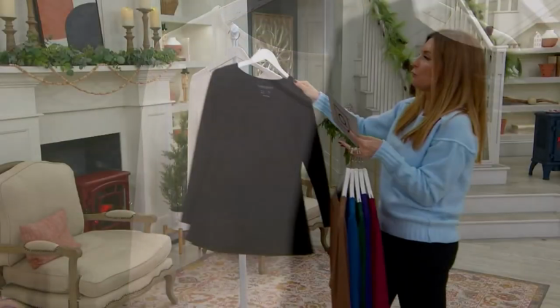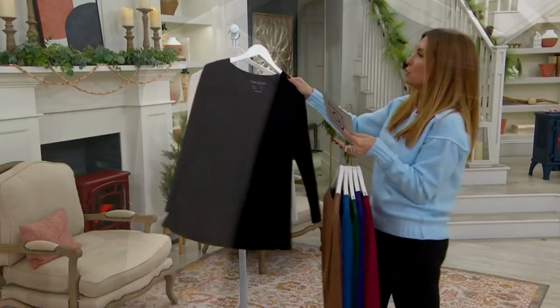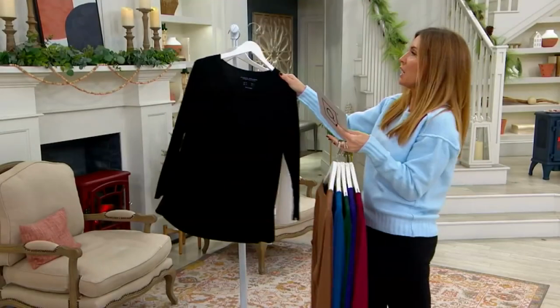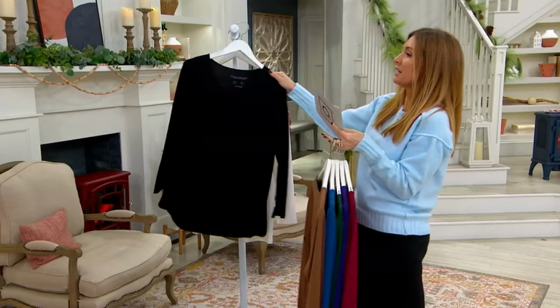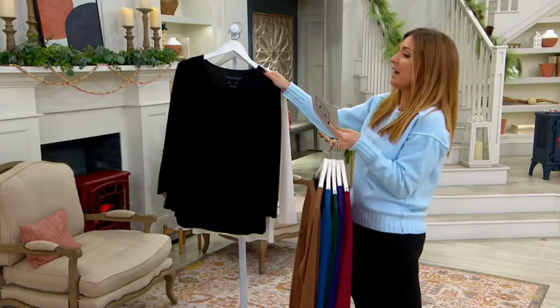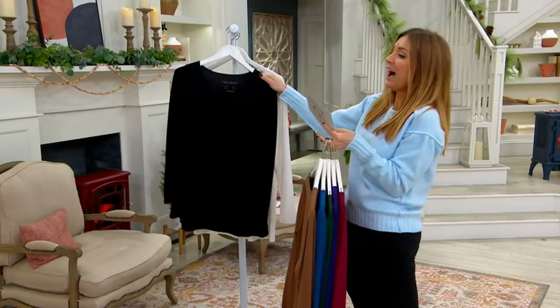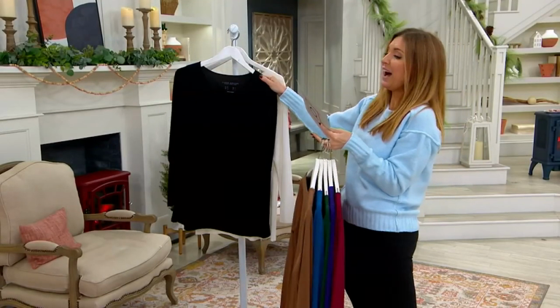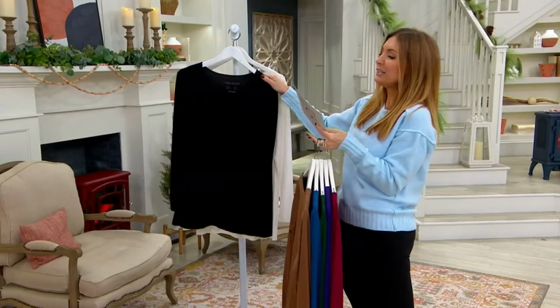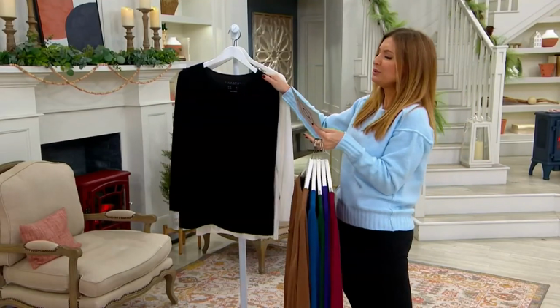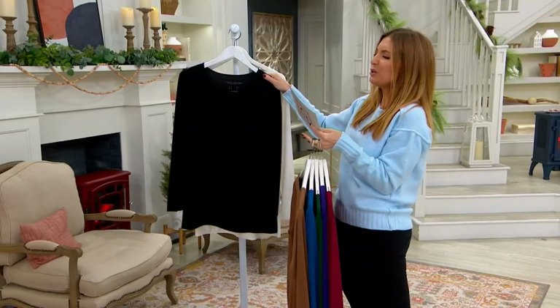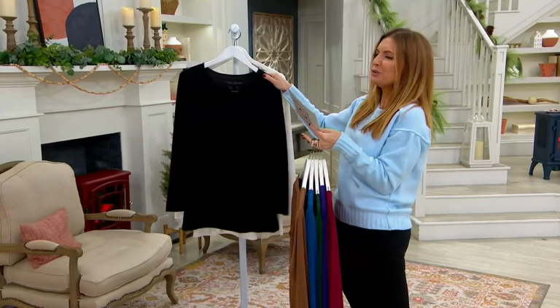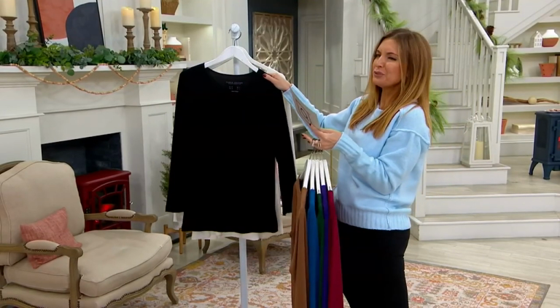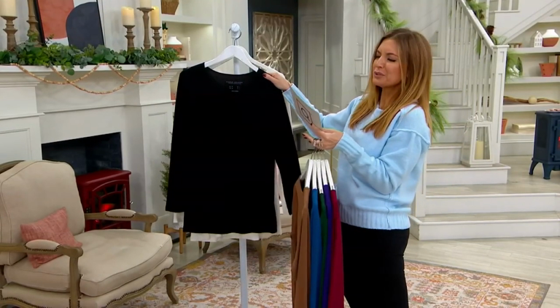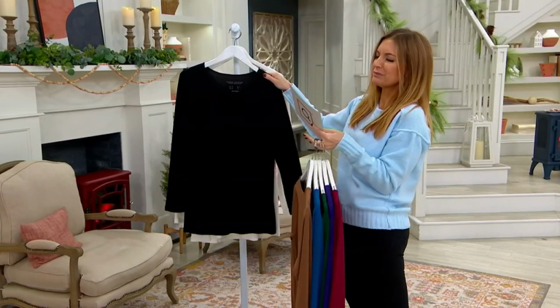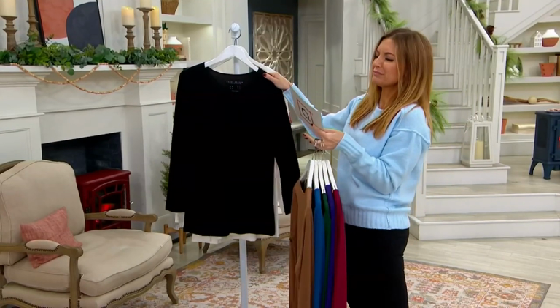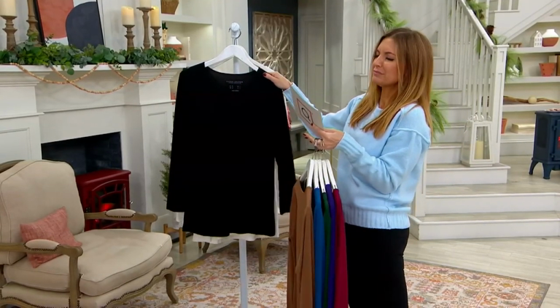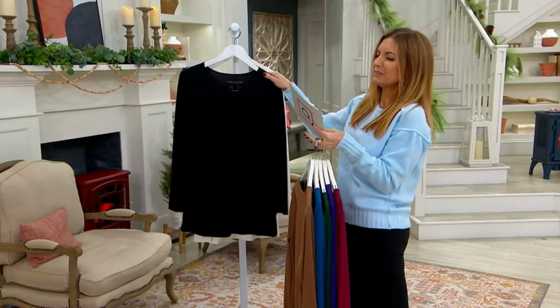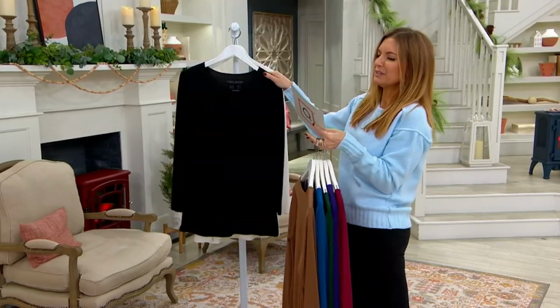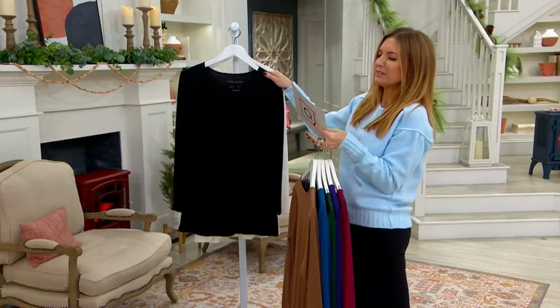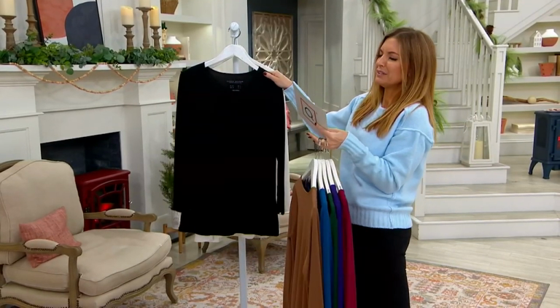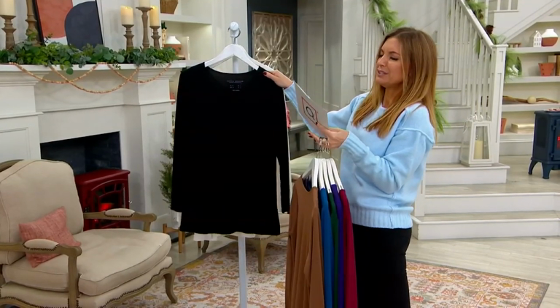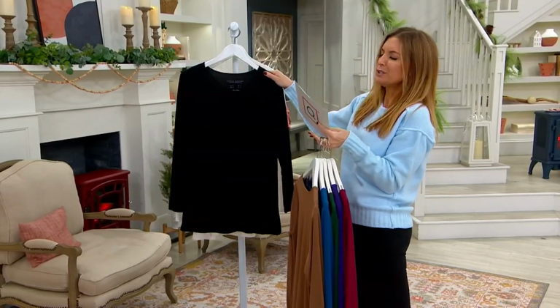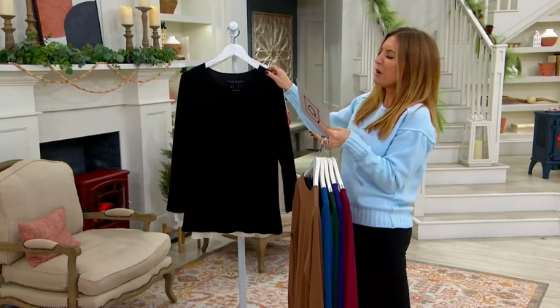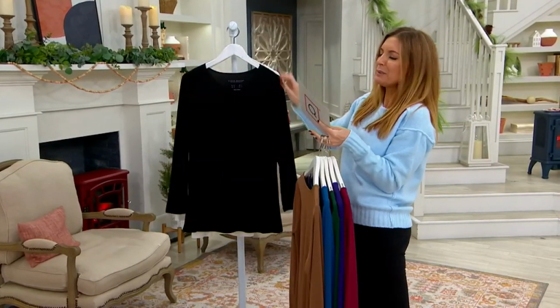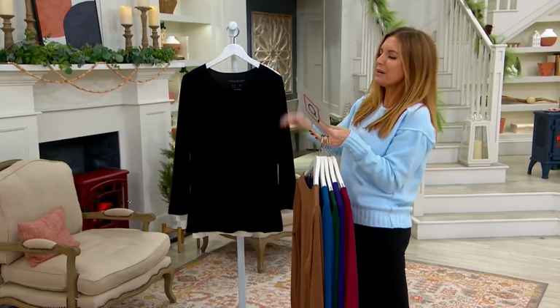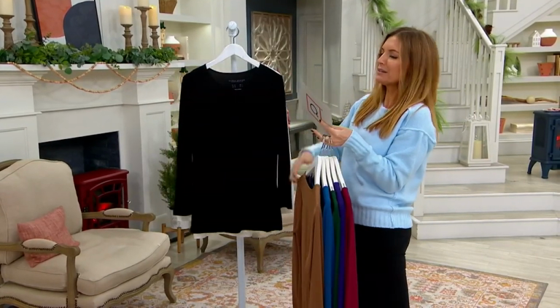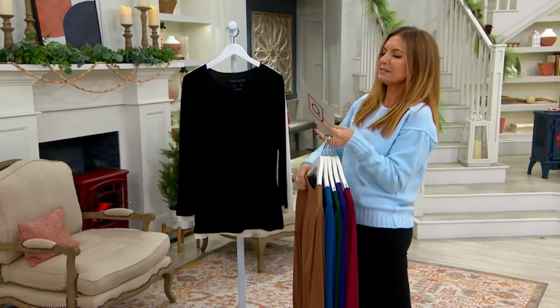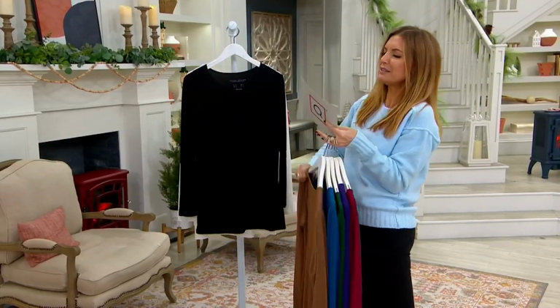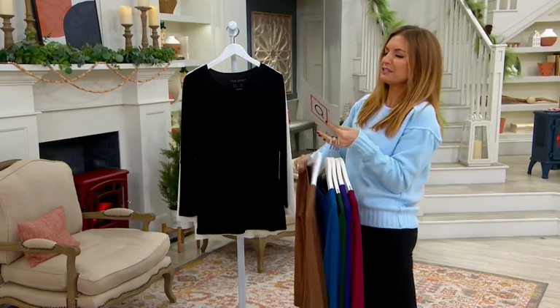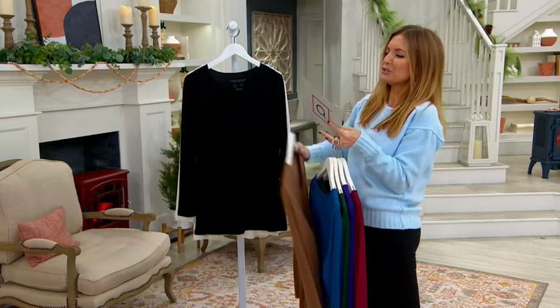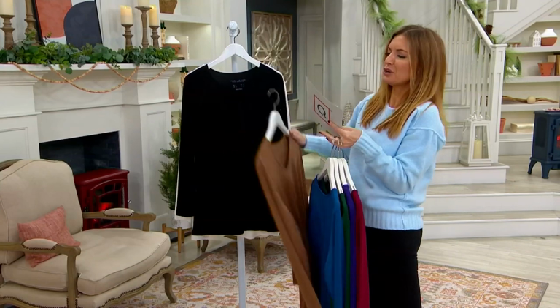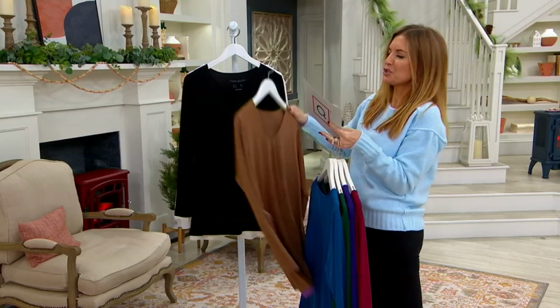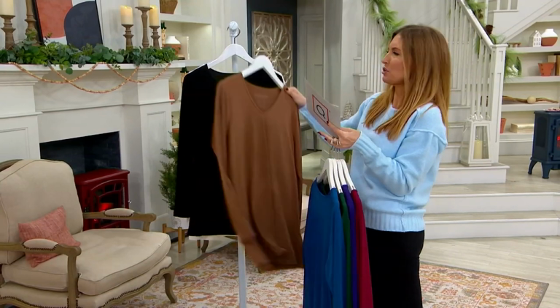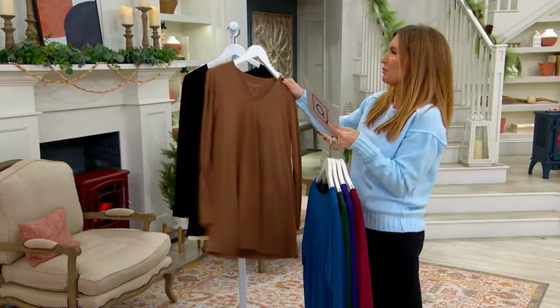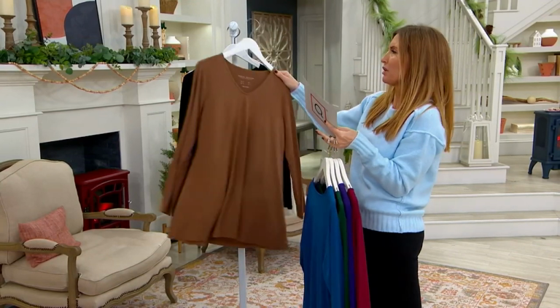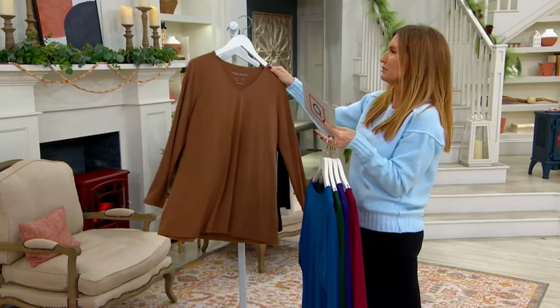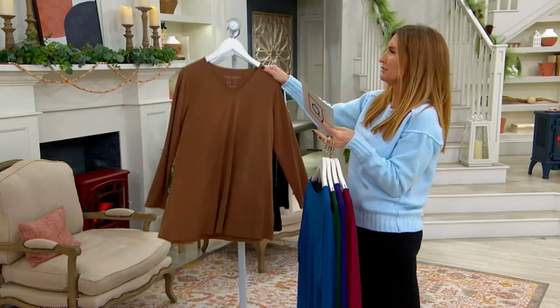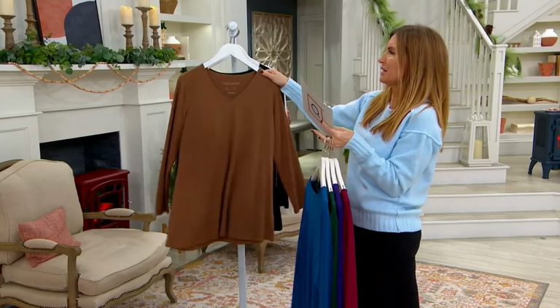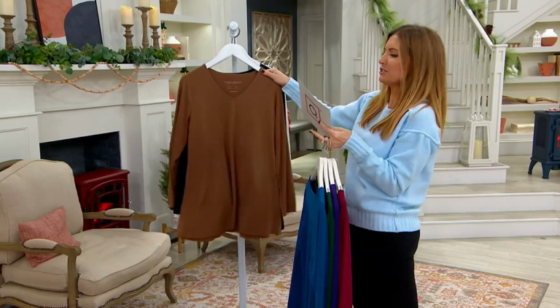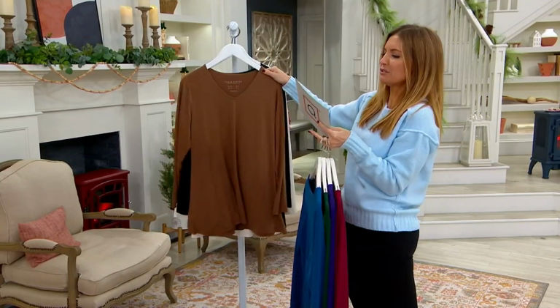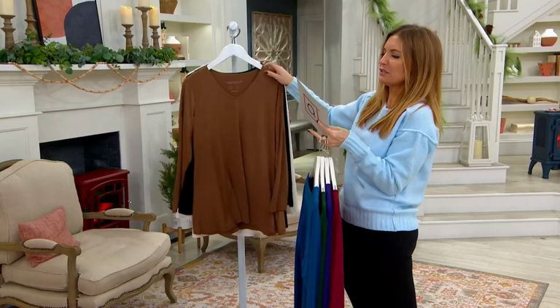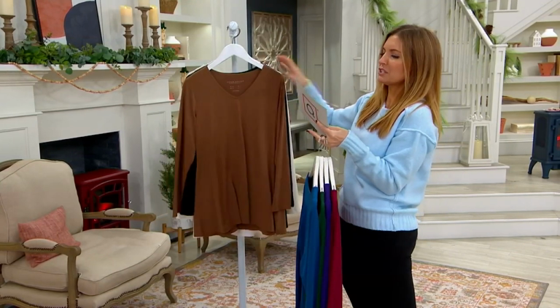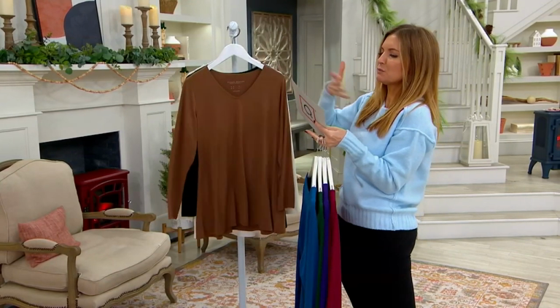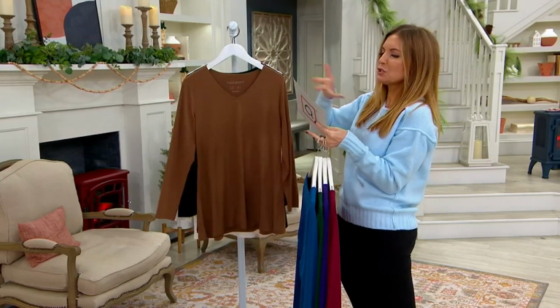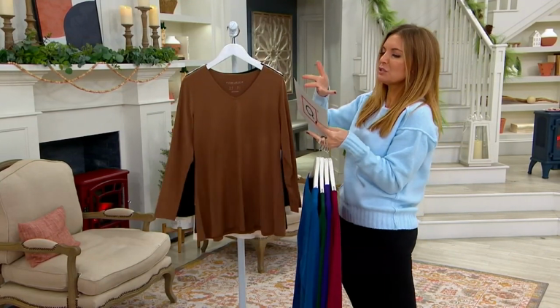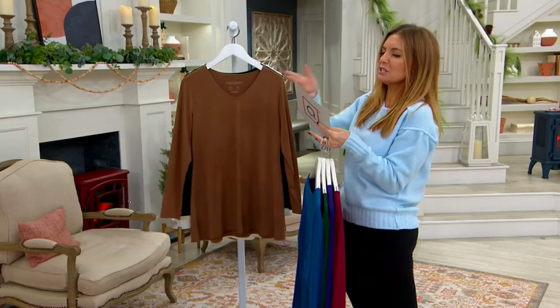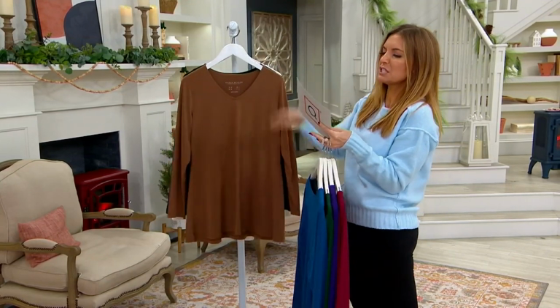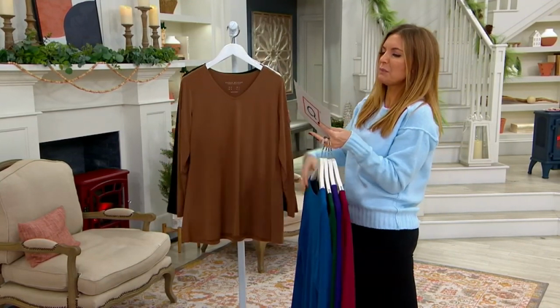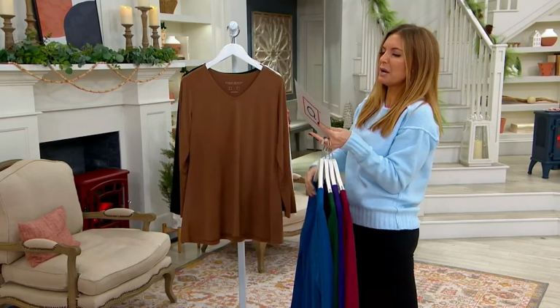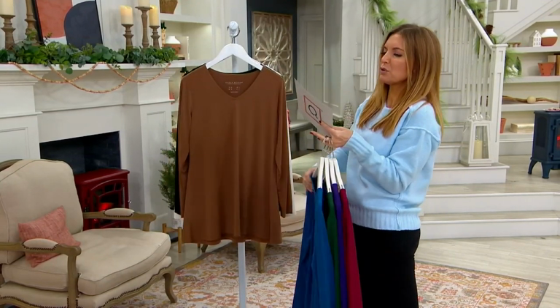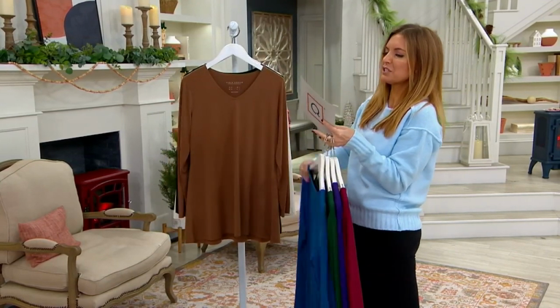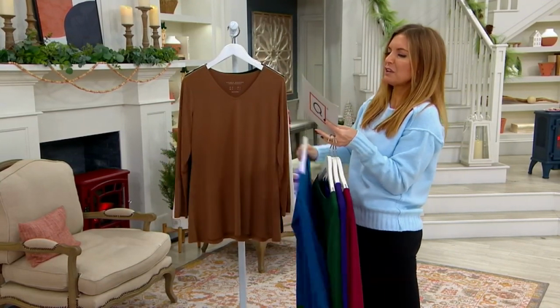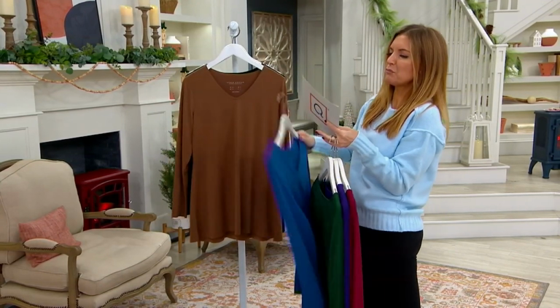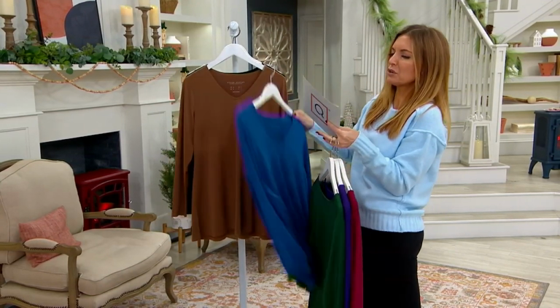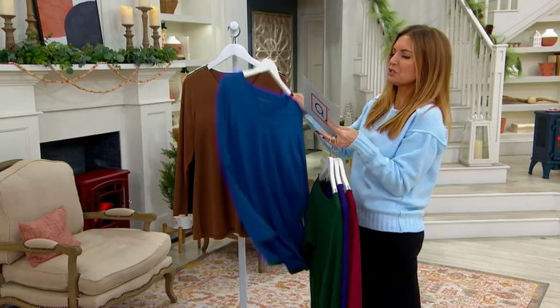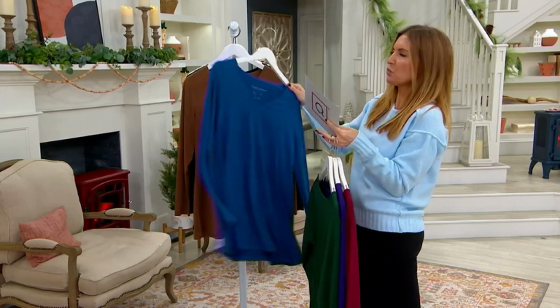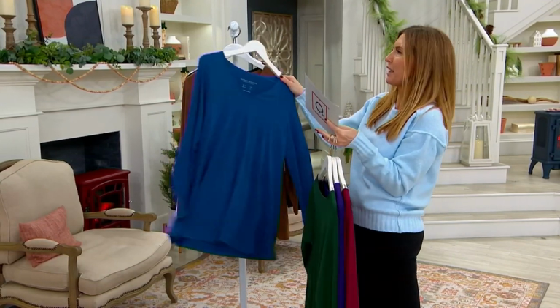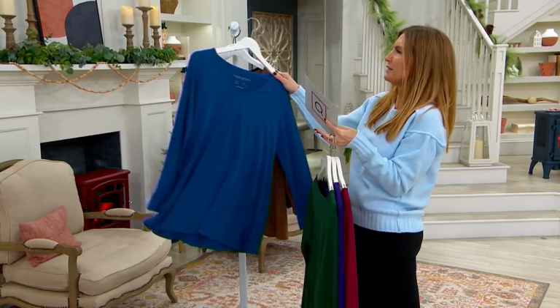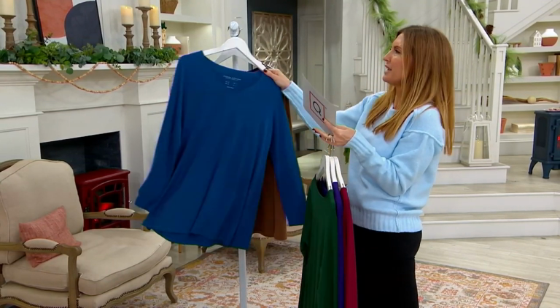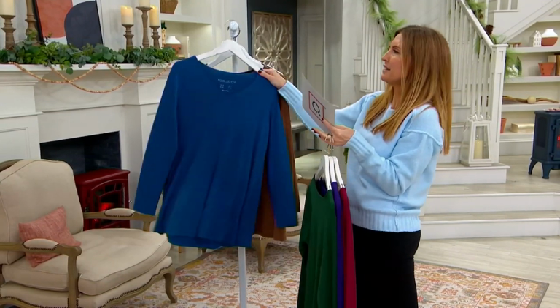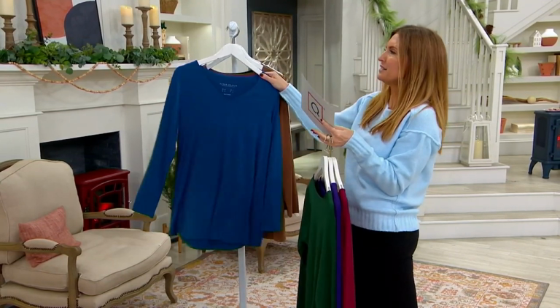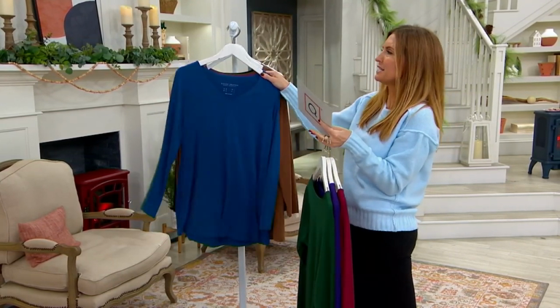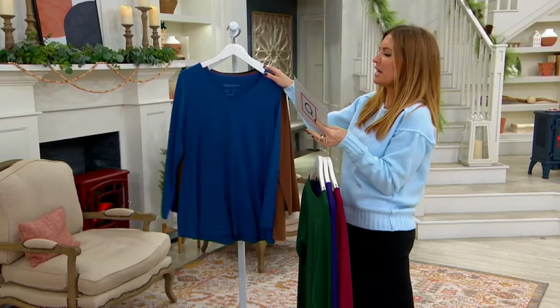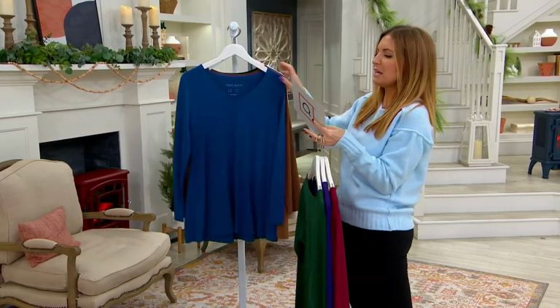Item number A468949. You're probably not going to see this in our show tomorrow, especially since the buy more, save more goes away at the end of the day.